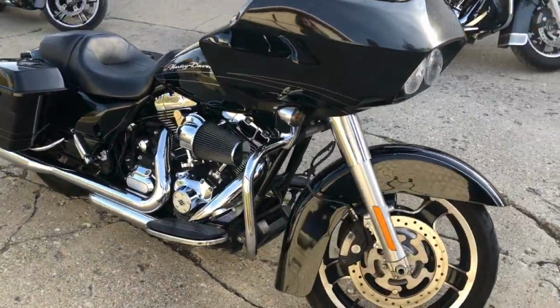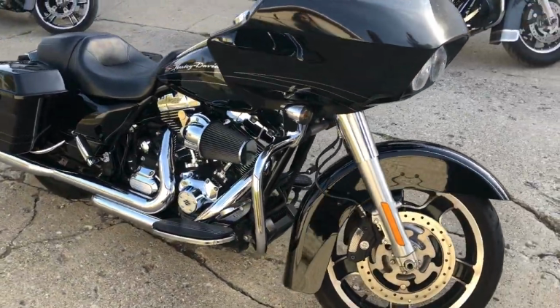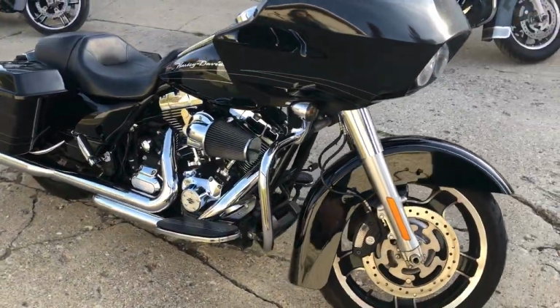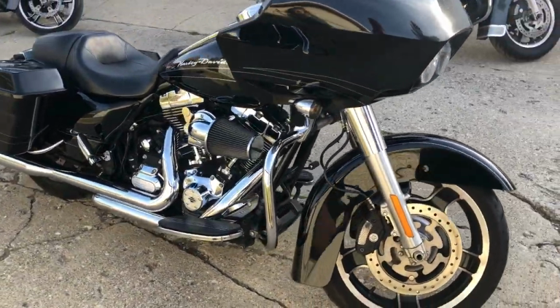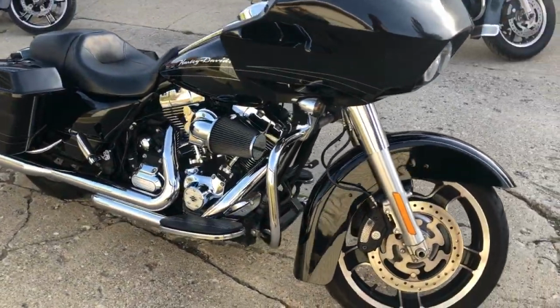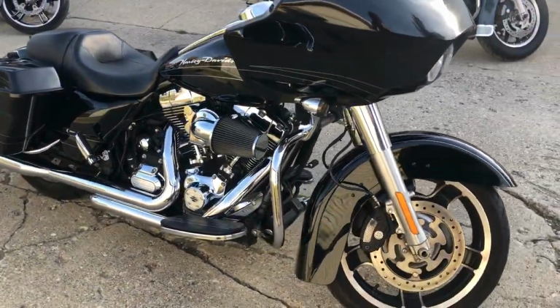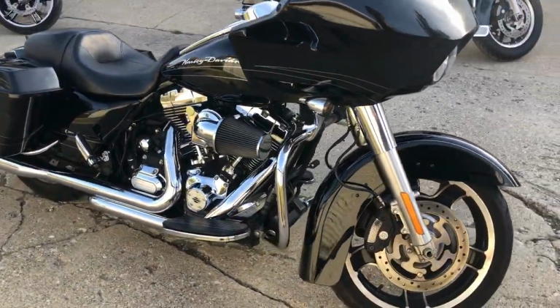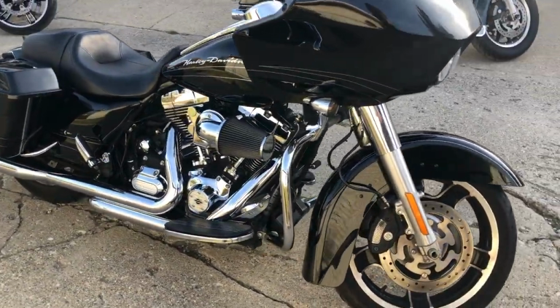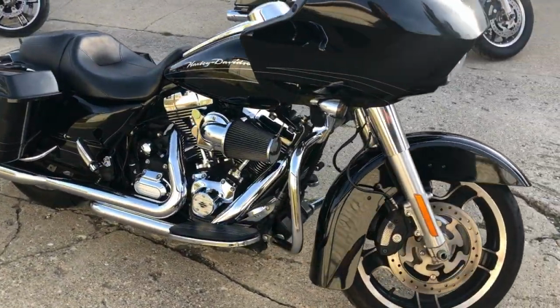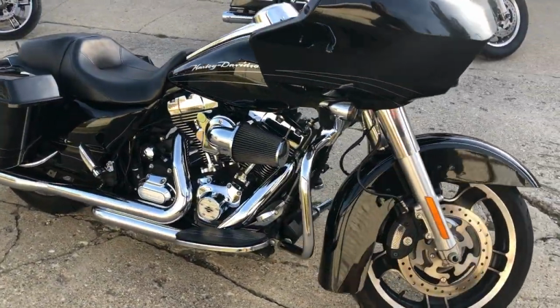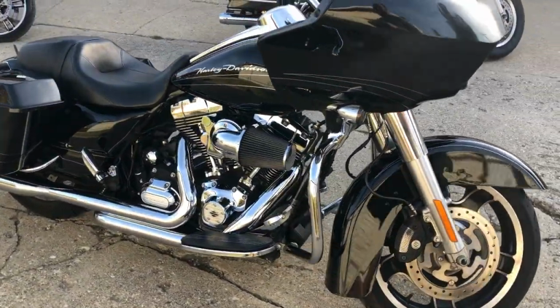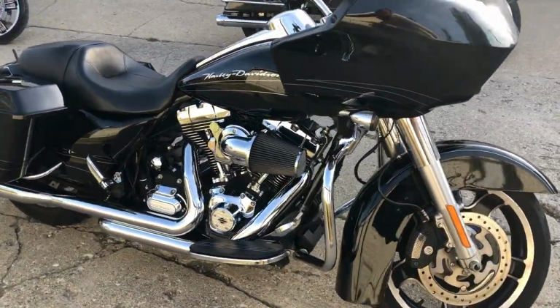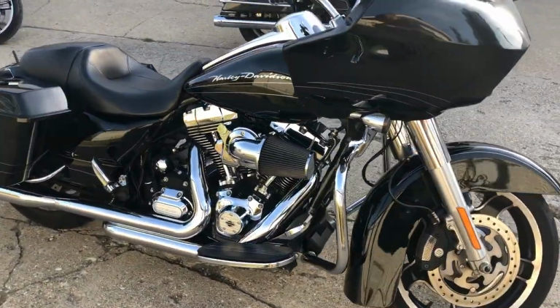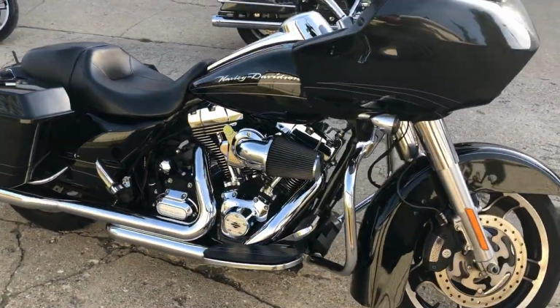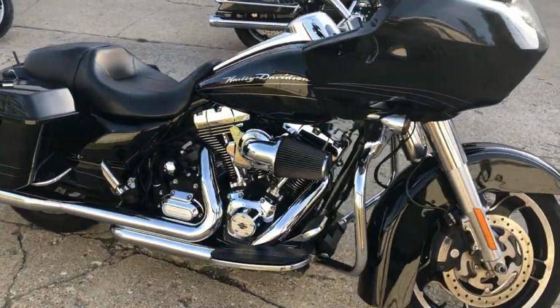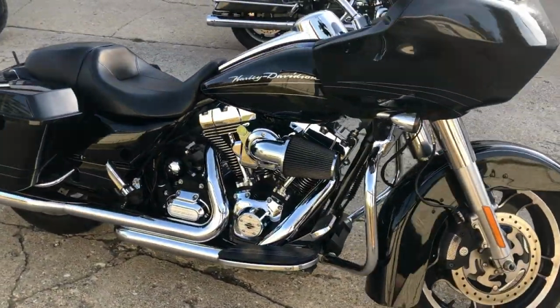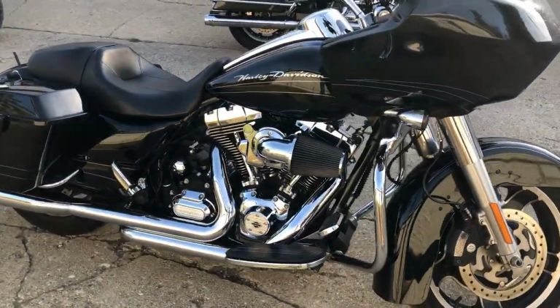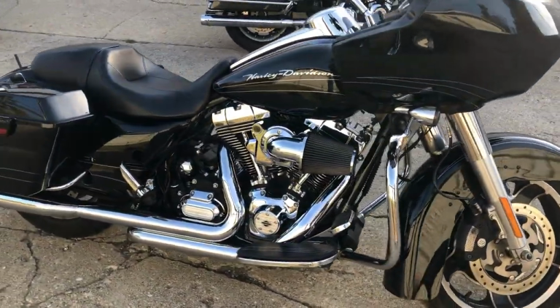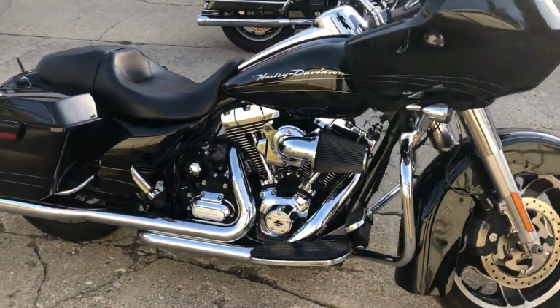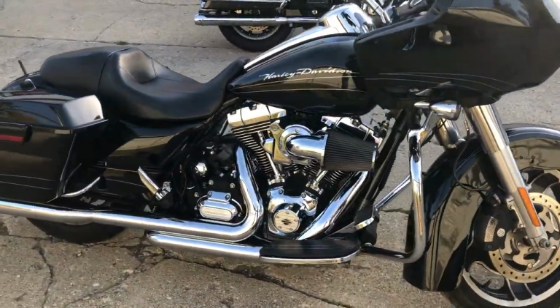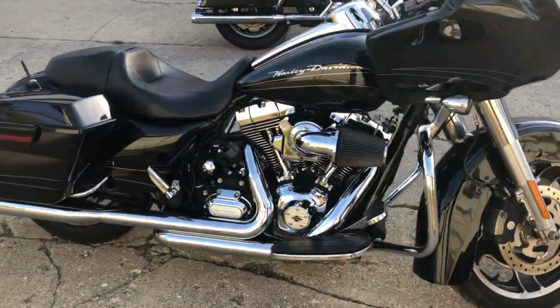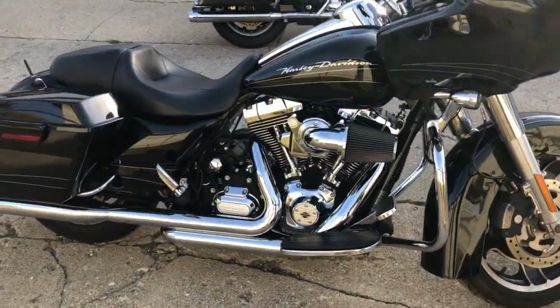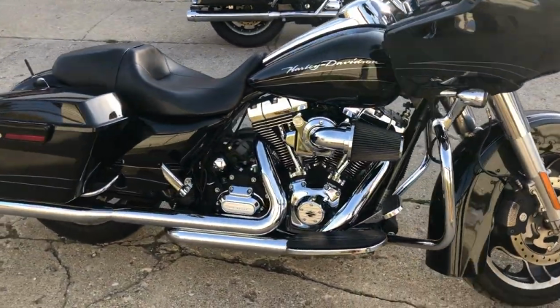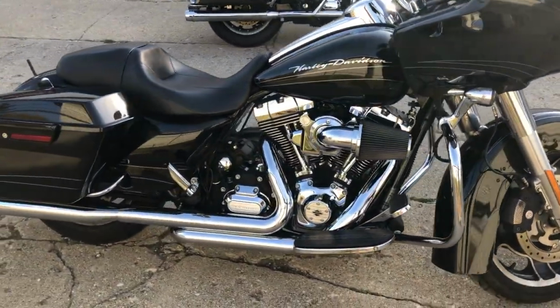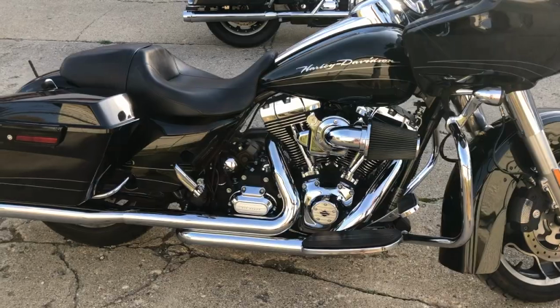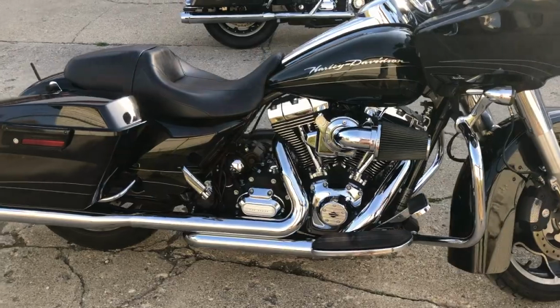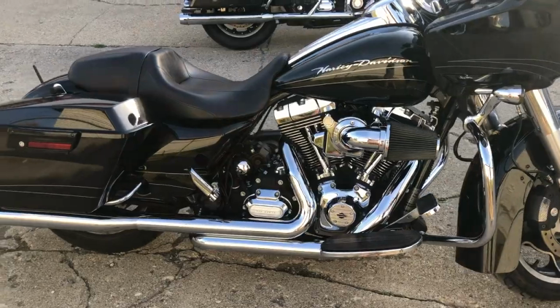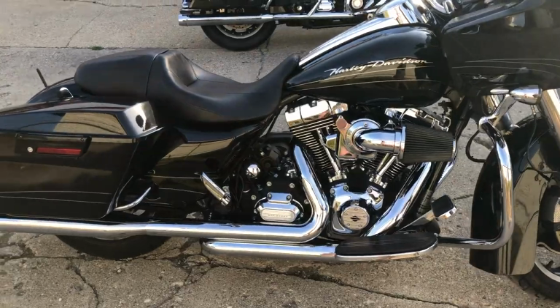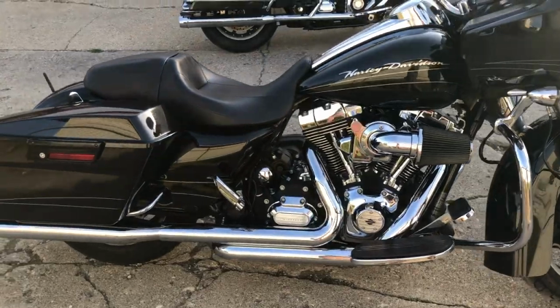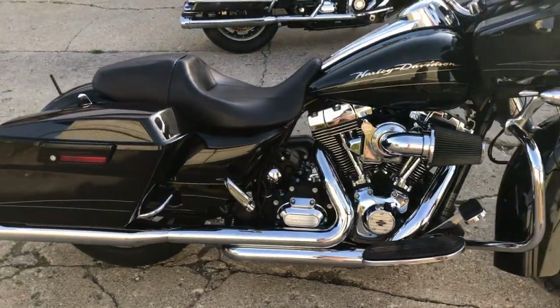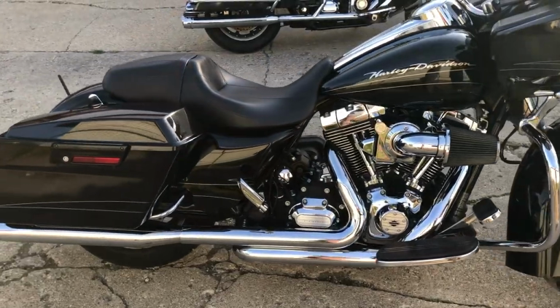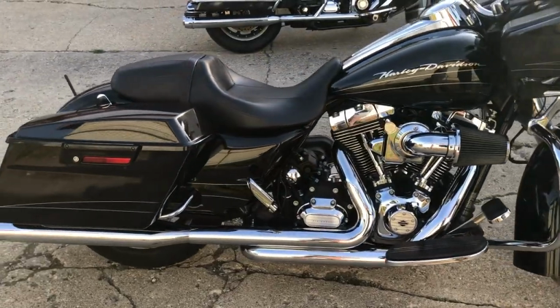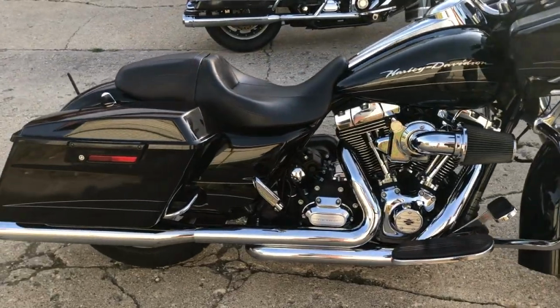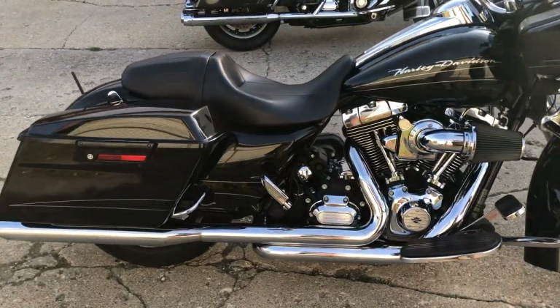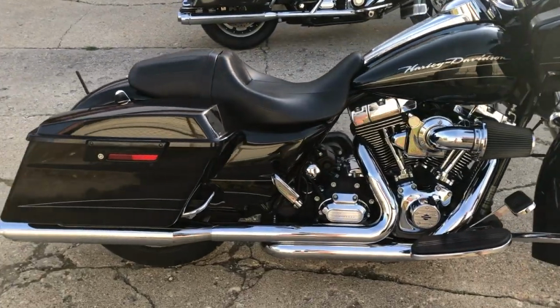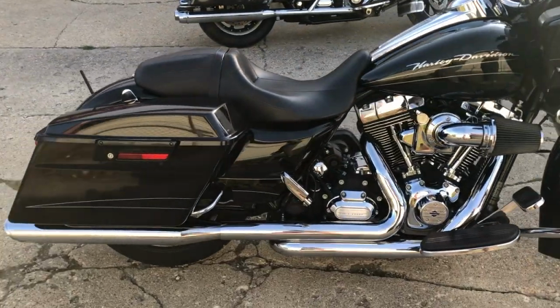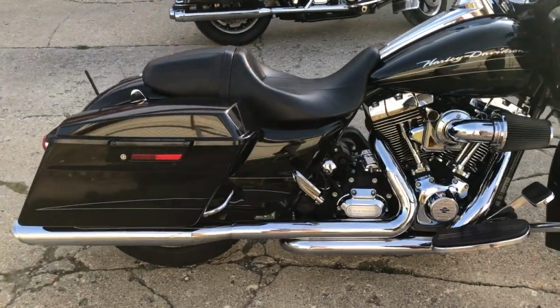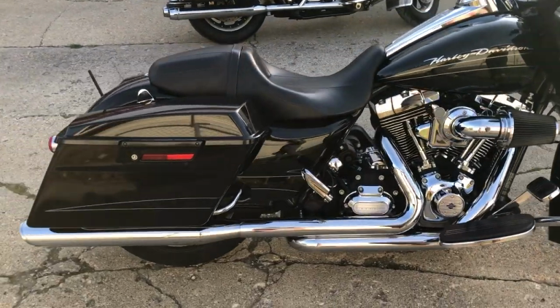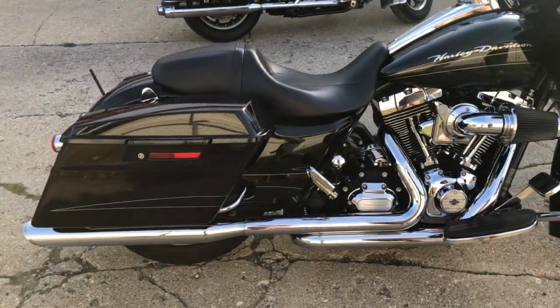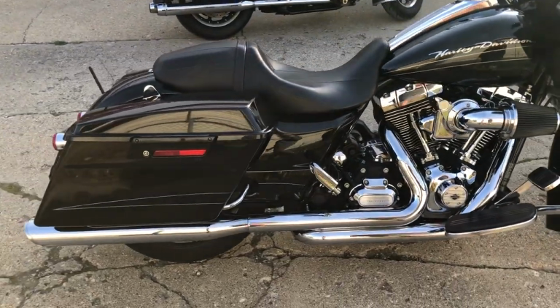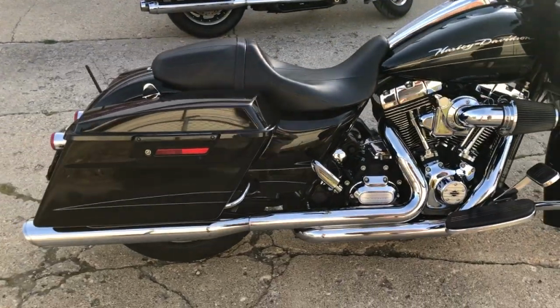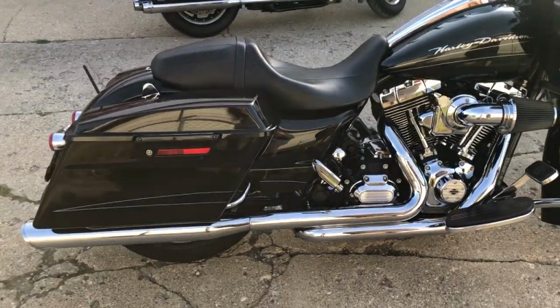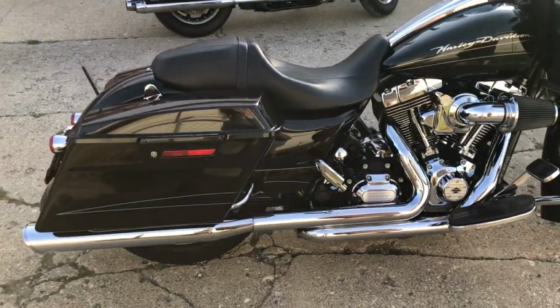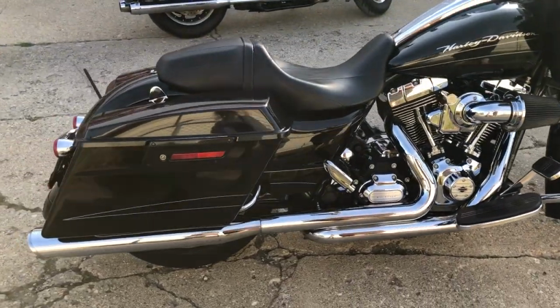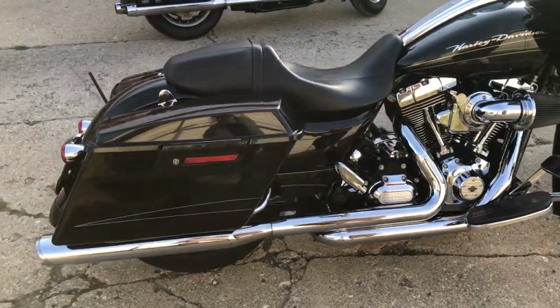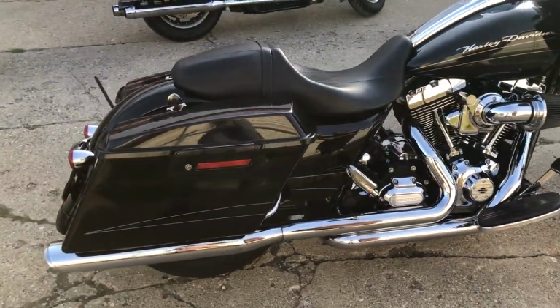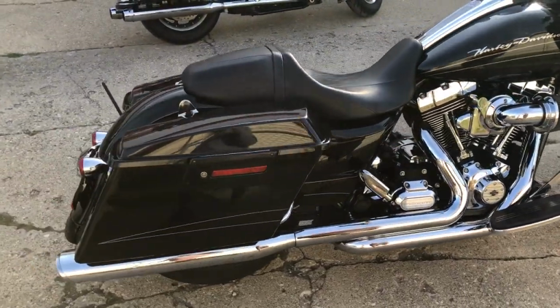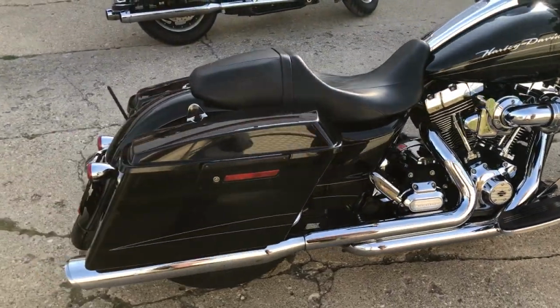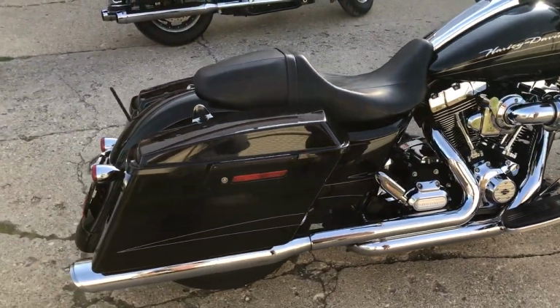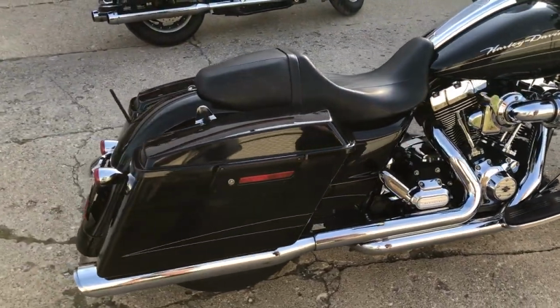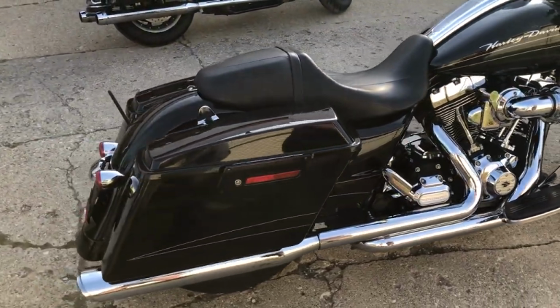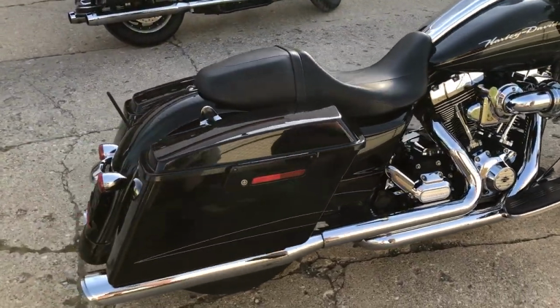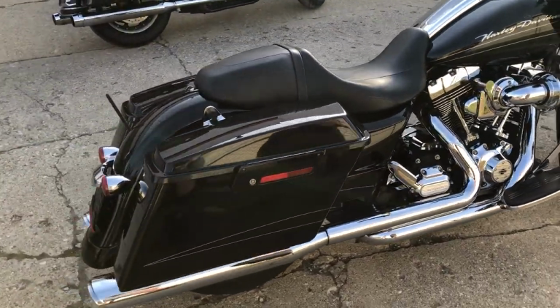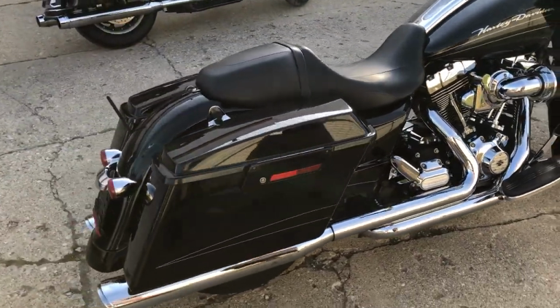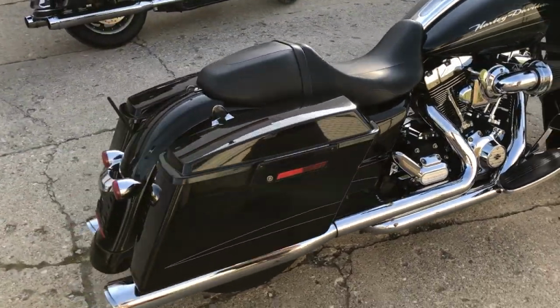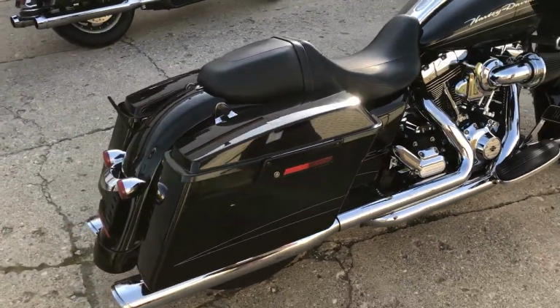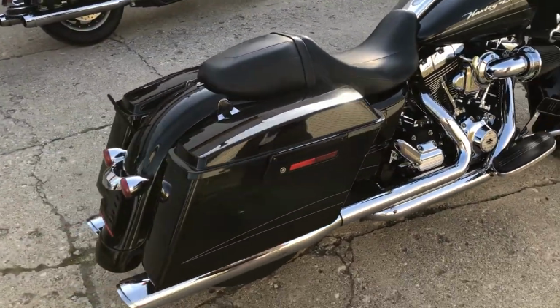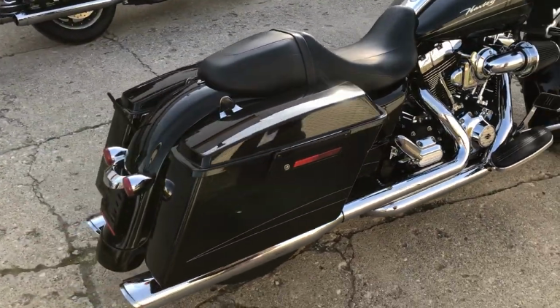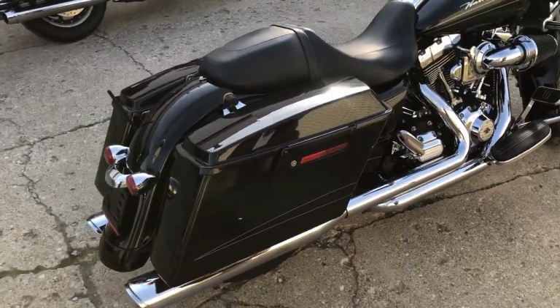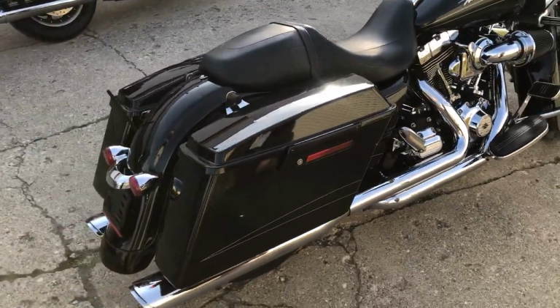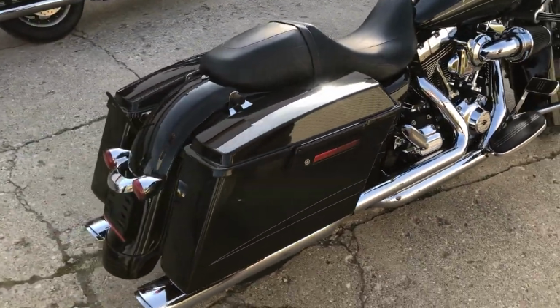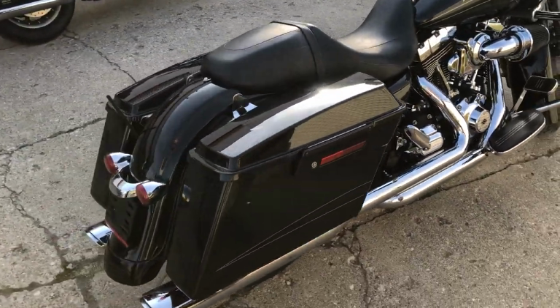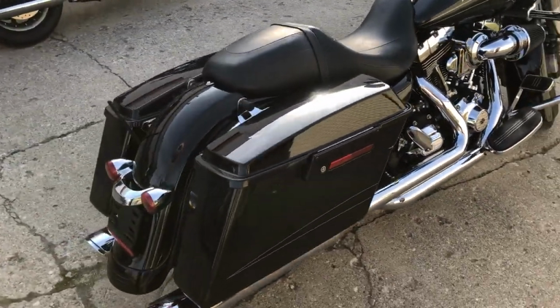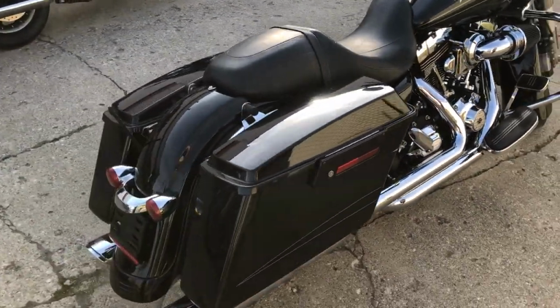One sharp Road Glide. It's got a Screaming Eagle intake and a Vance & Hines dual exhaust. It sounds great. Just serviced here at the dealership — all the fluids have been changed.